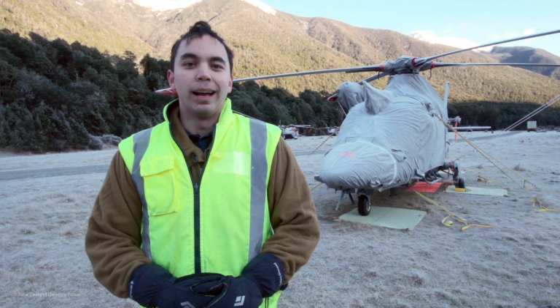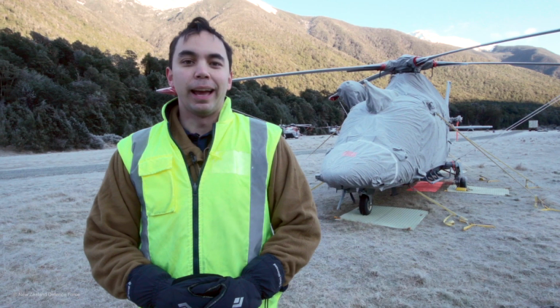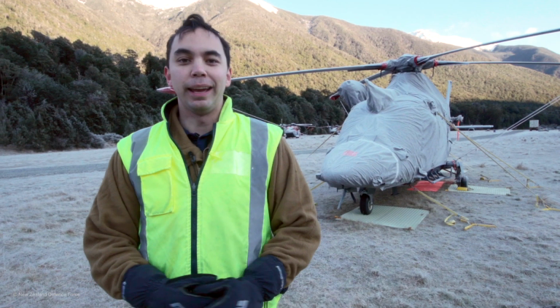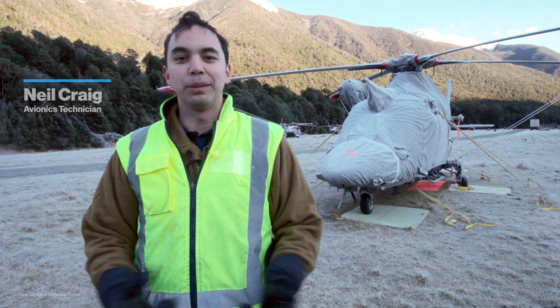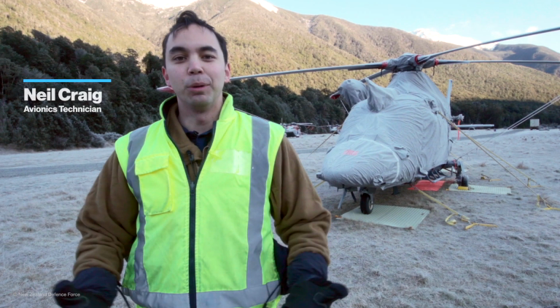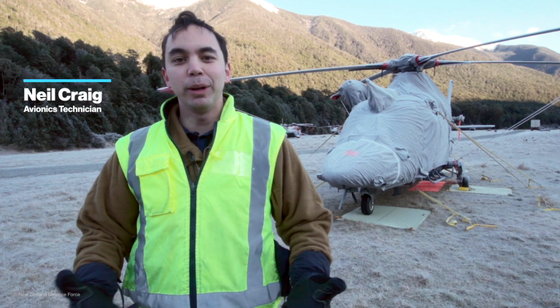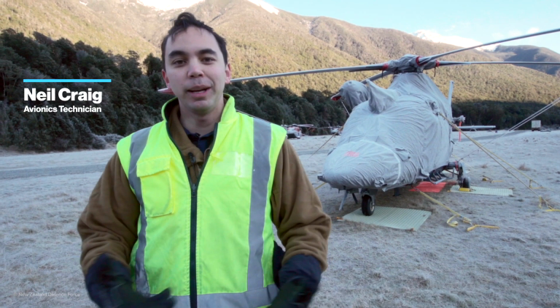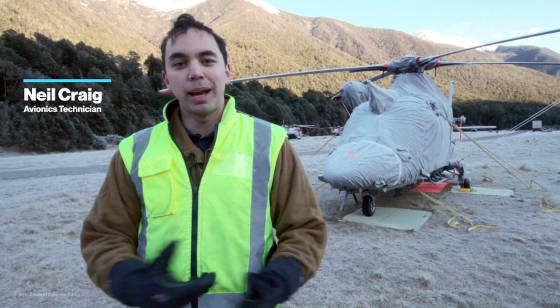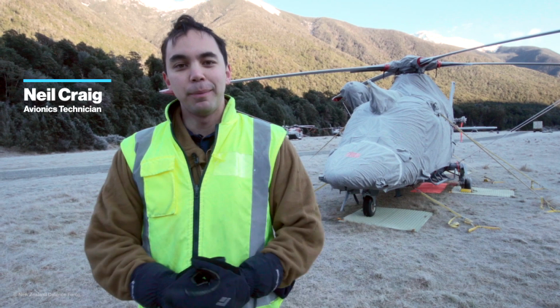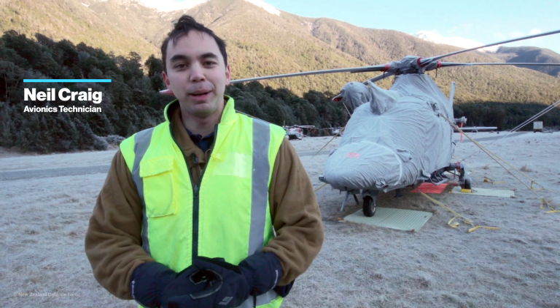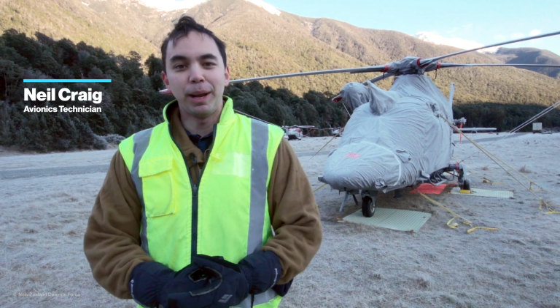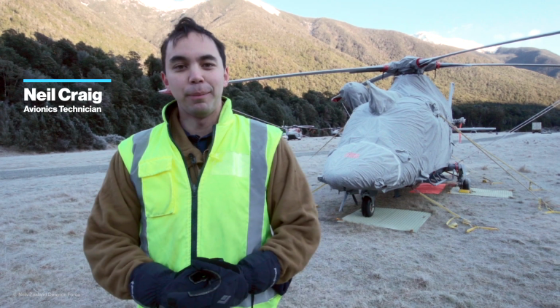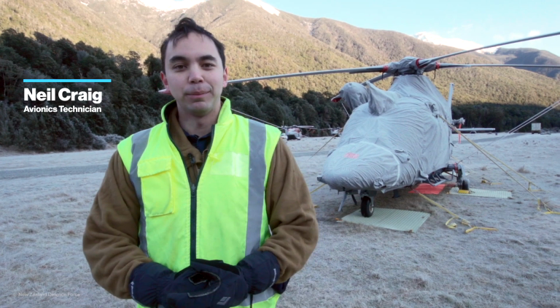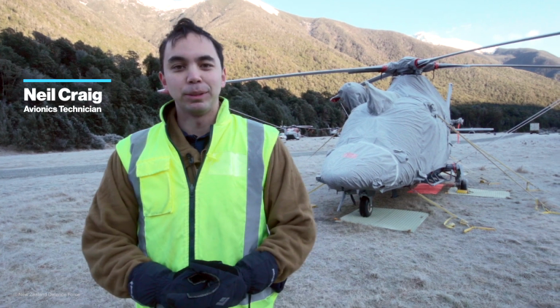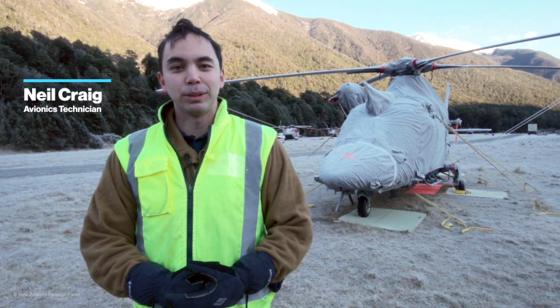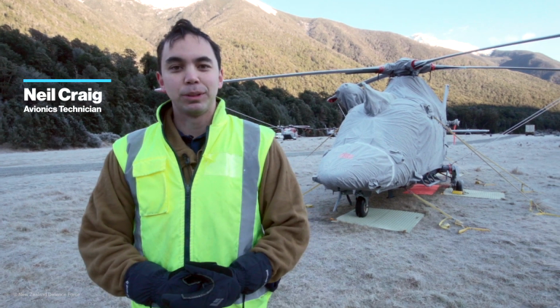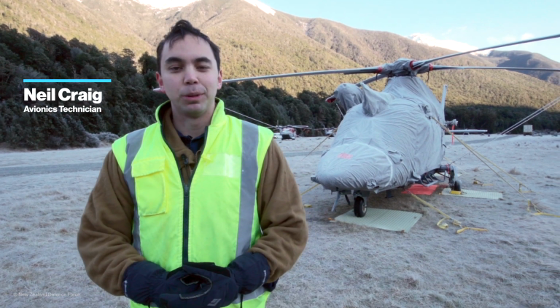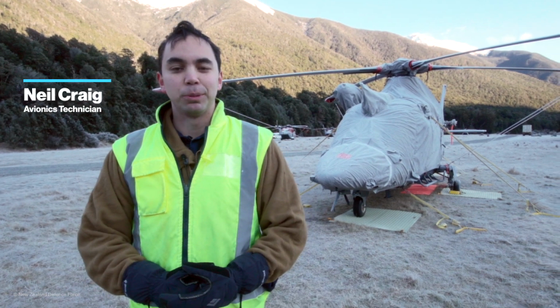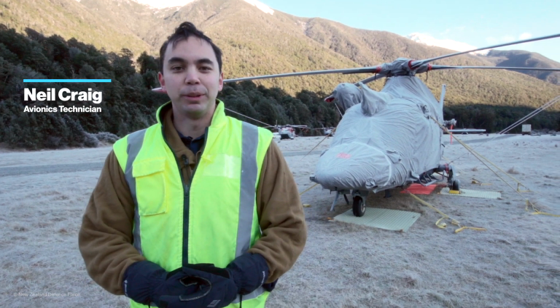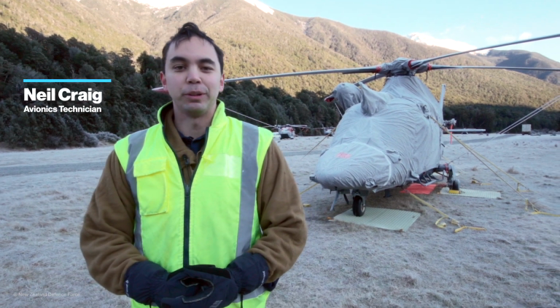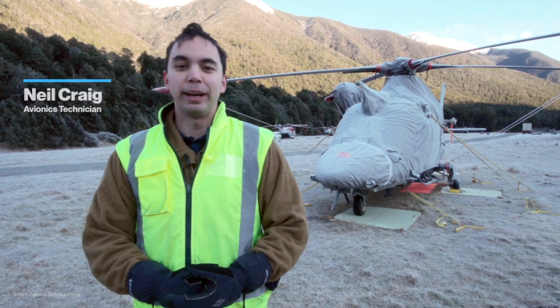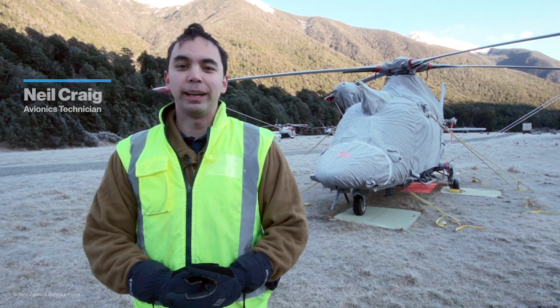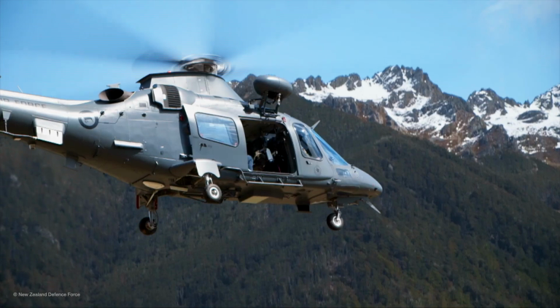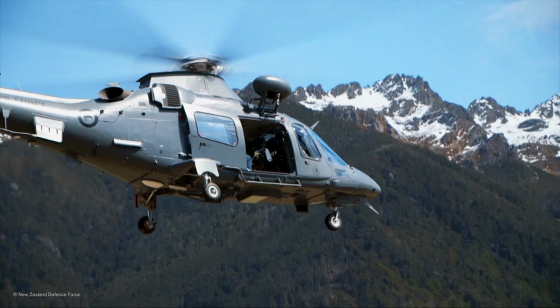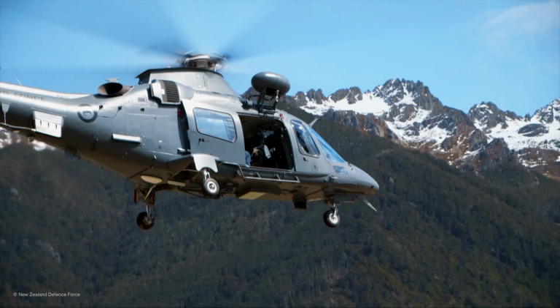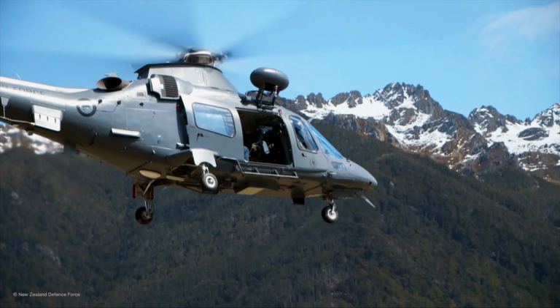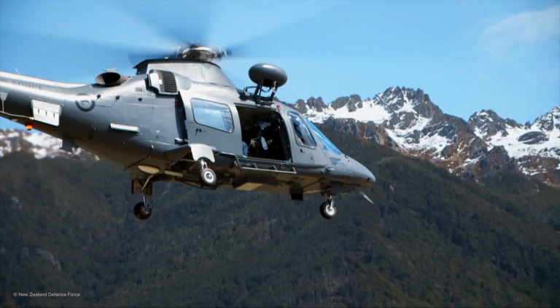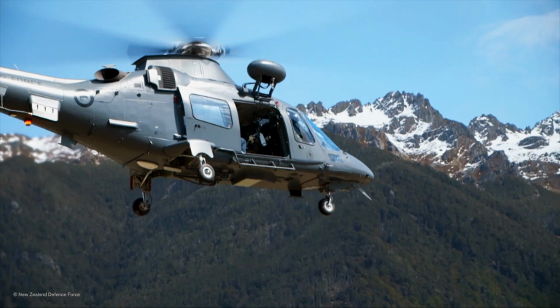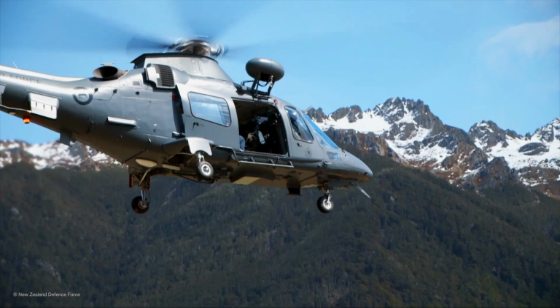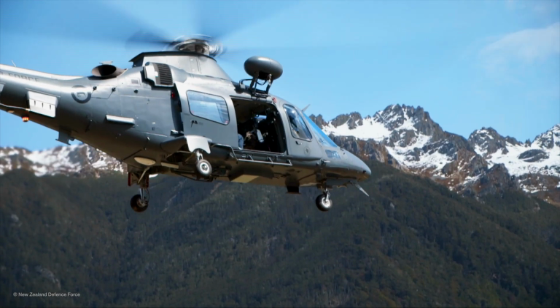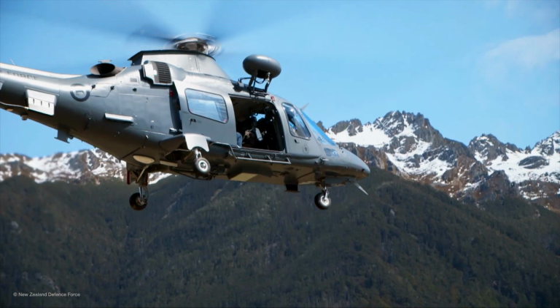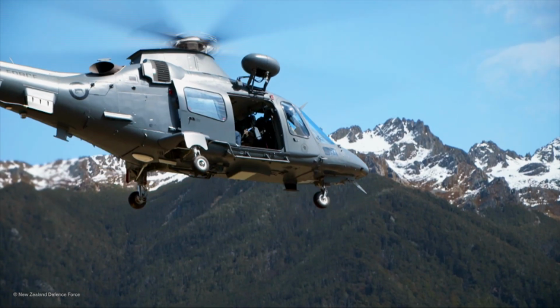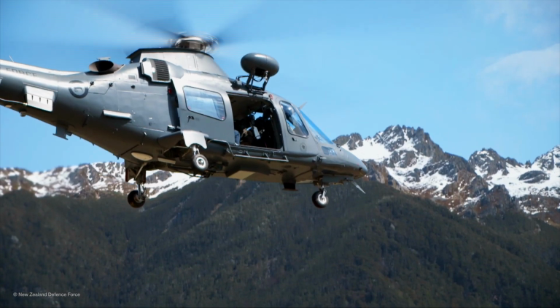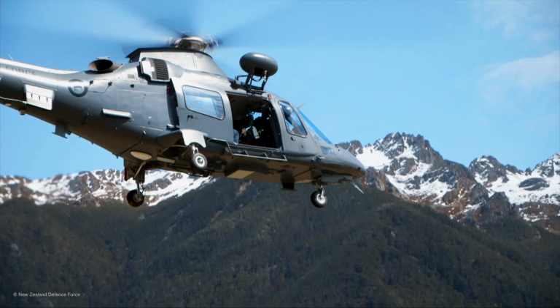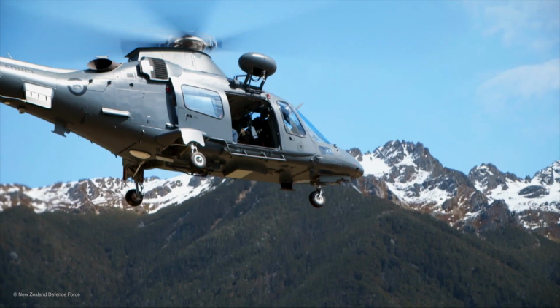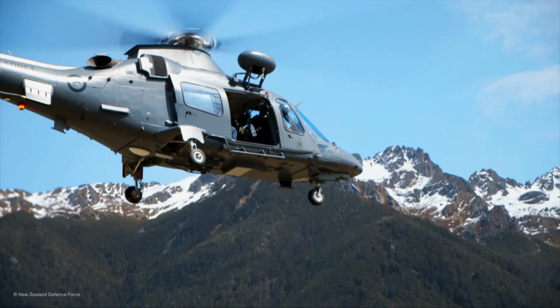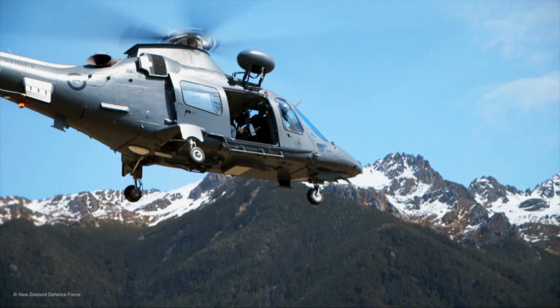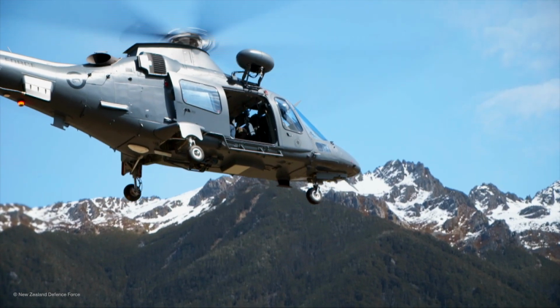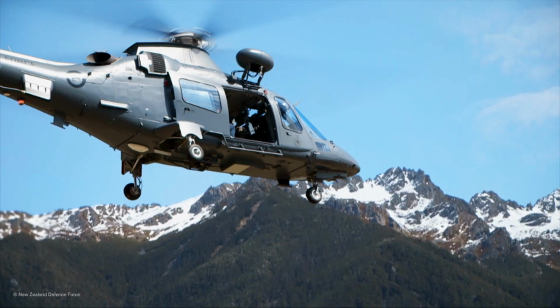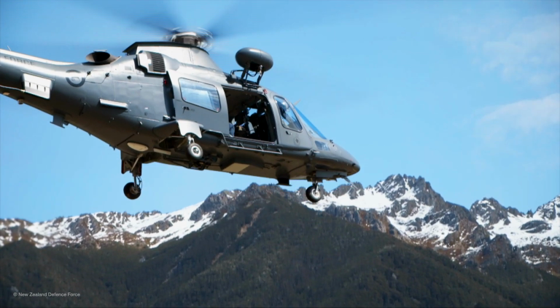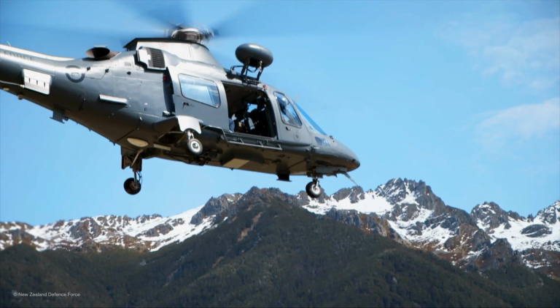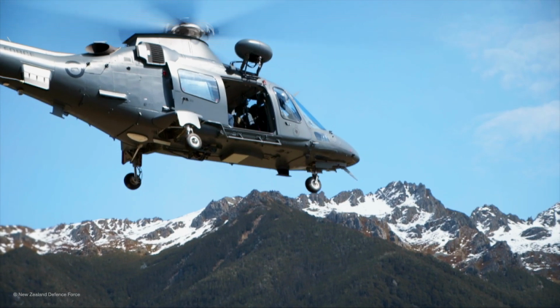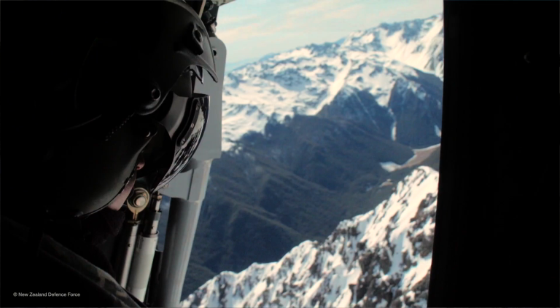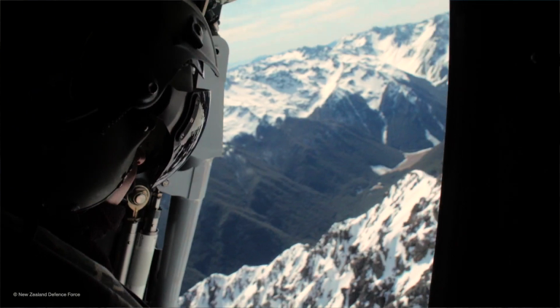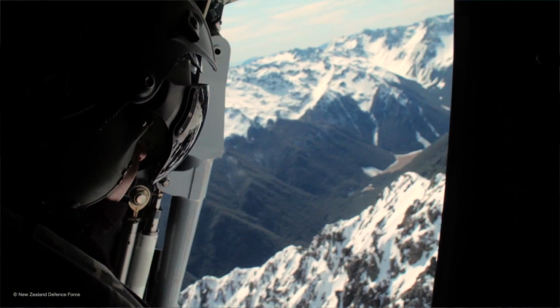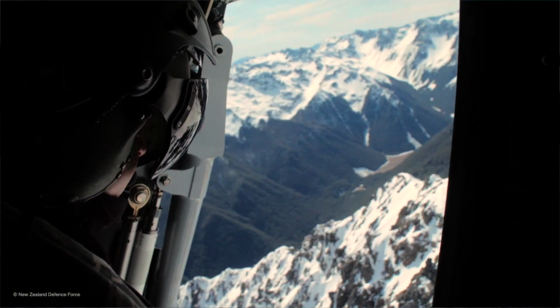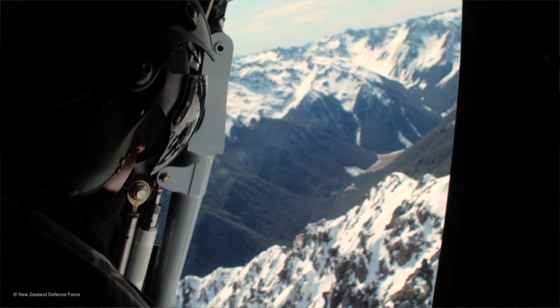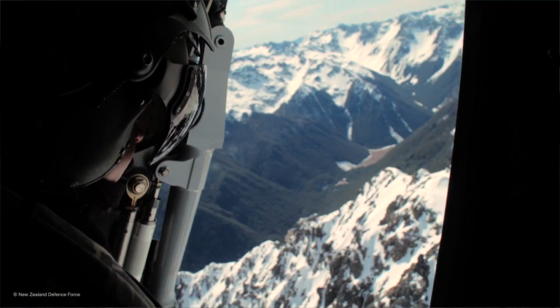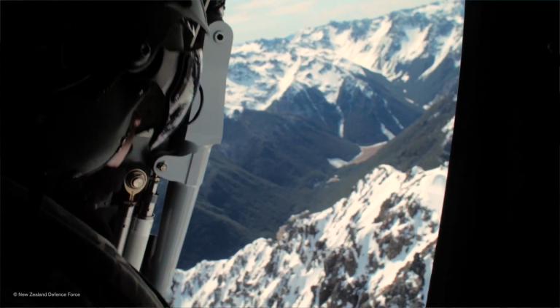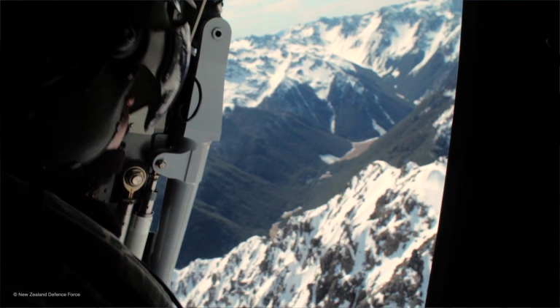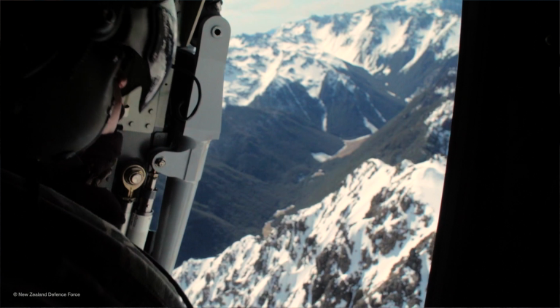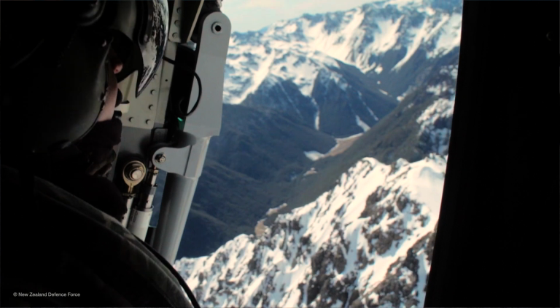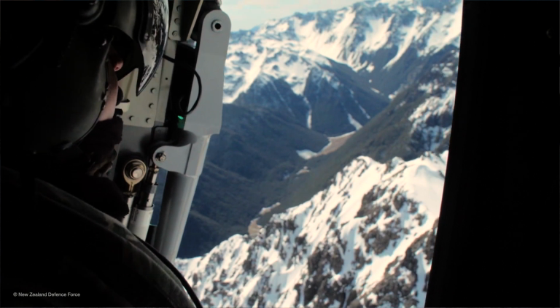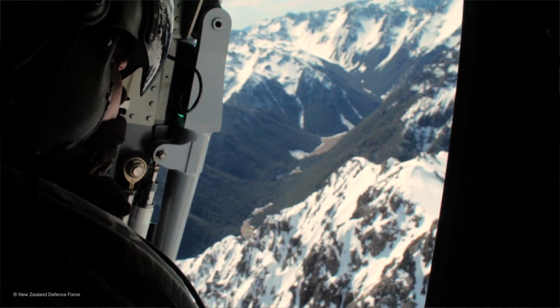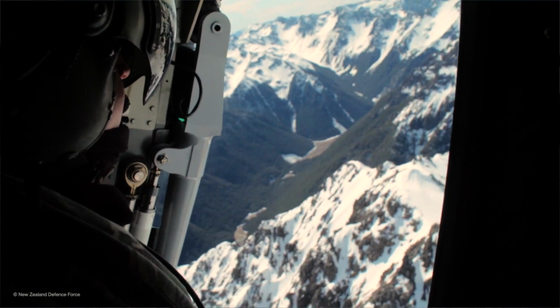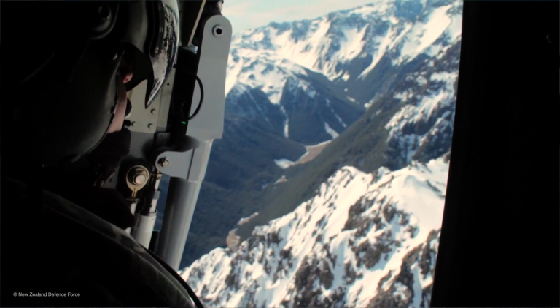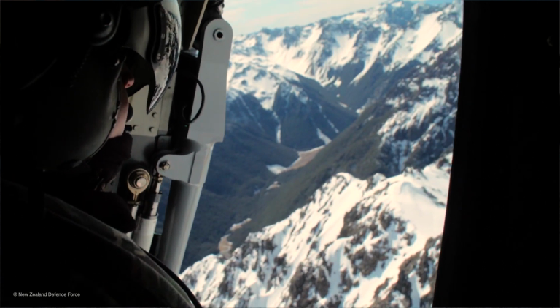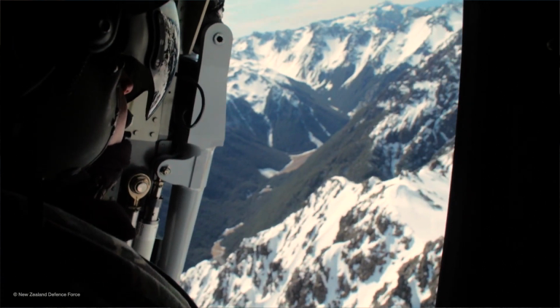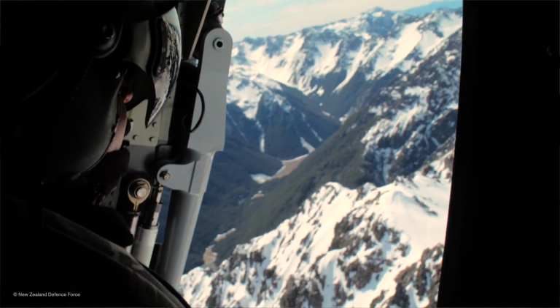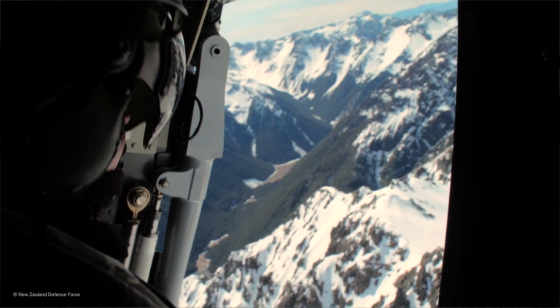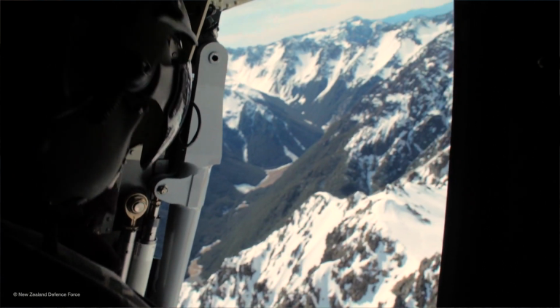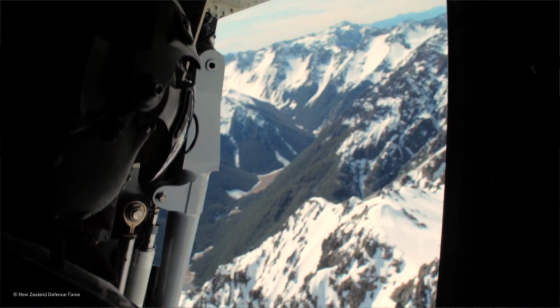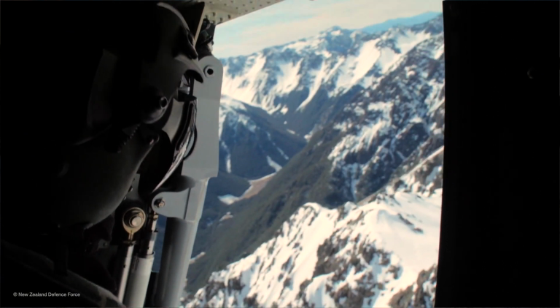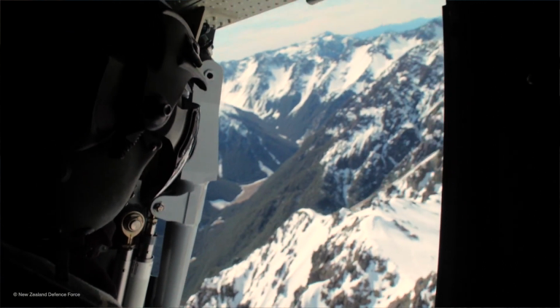Good morning, my name's Corporal Neil Craig. This morning we're going to be taking you through what we do to dispatch an aircraft while we're operating here in the mountains.